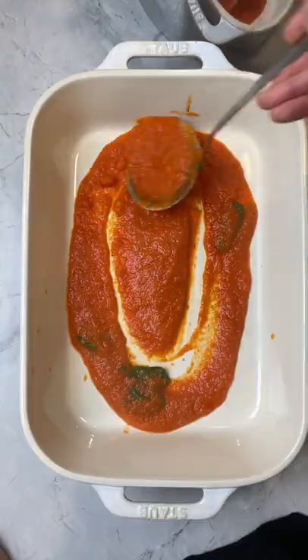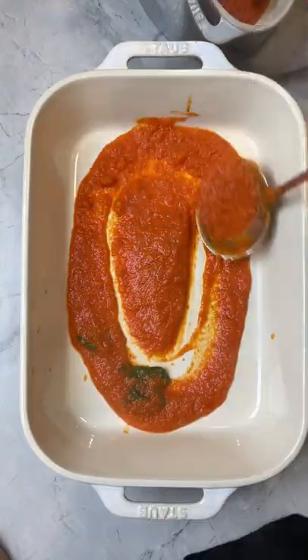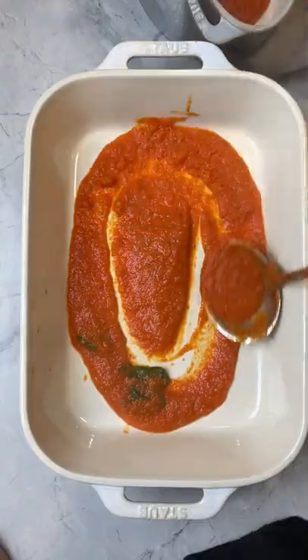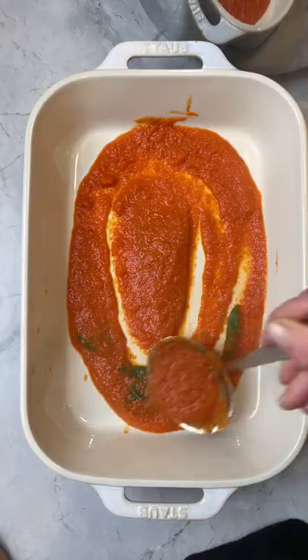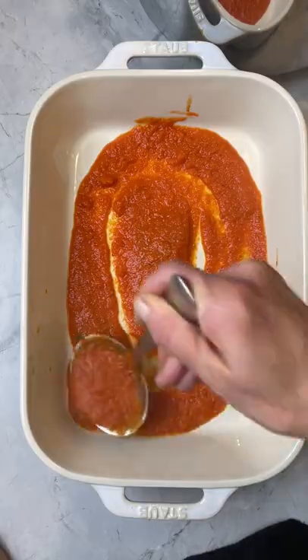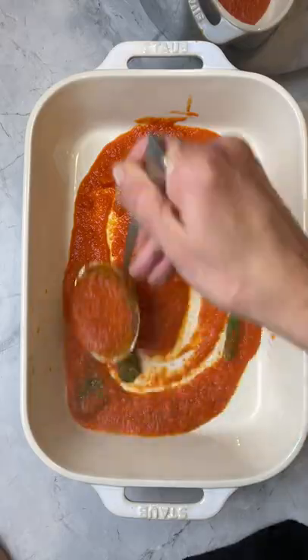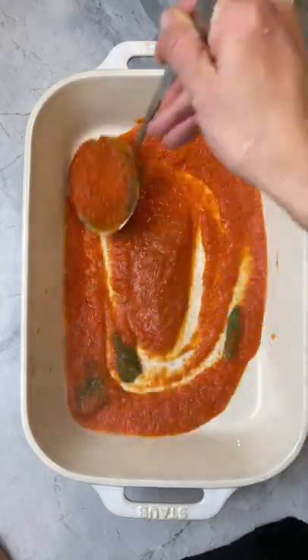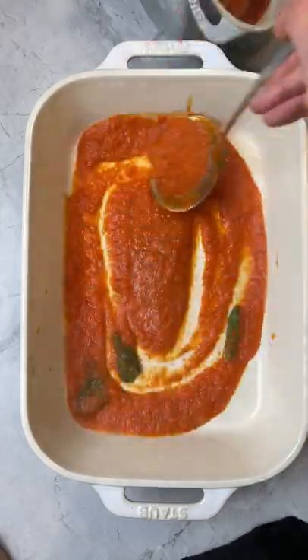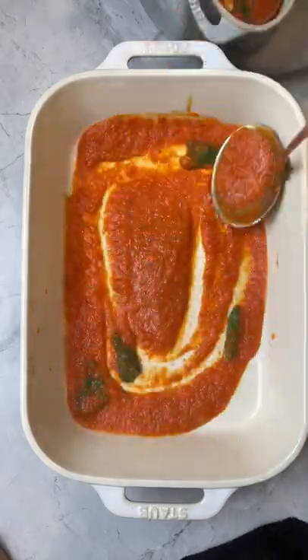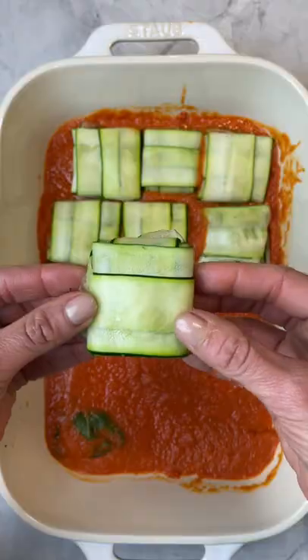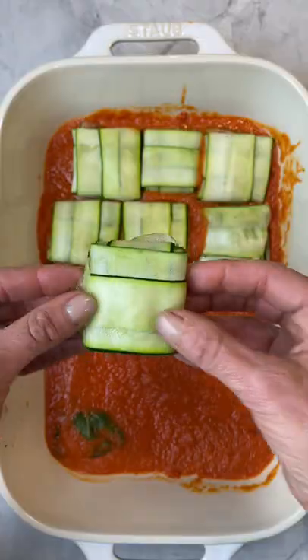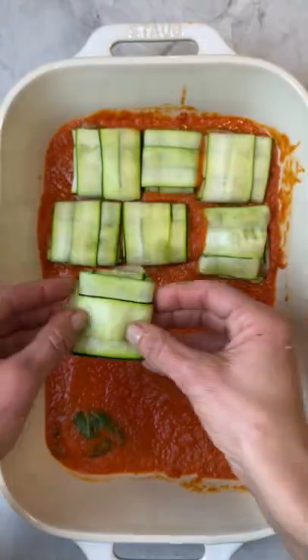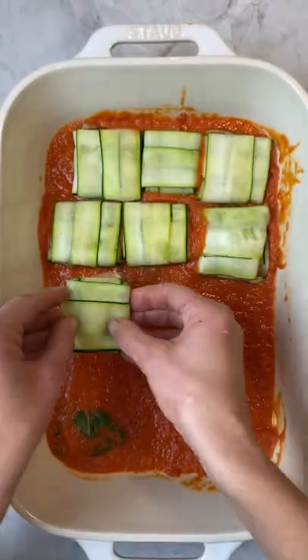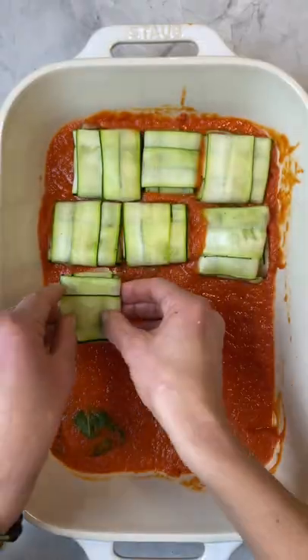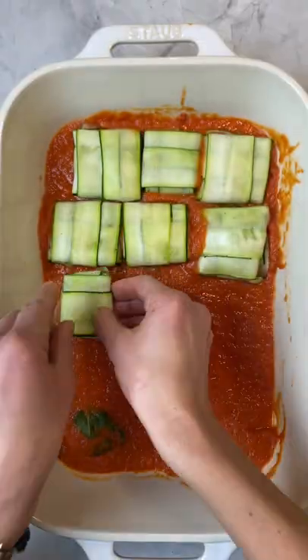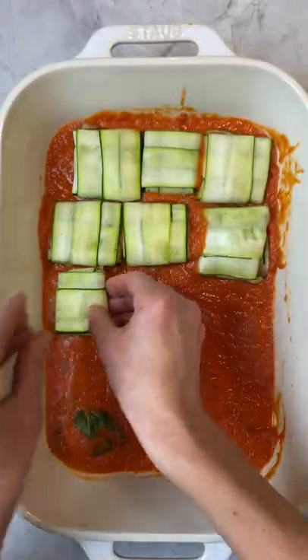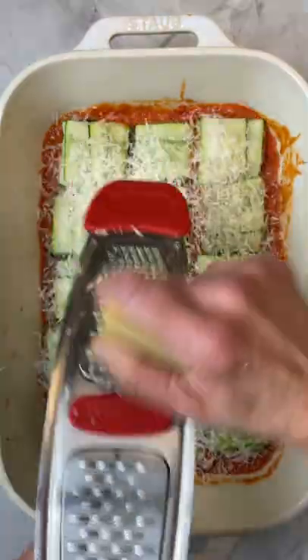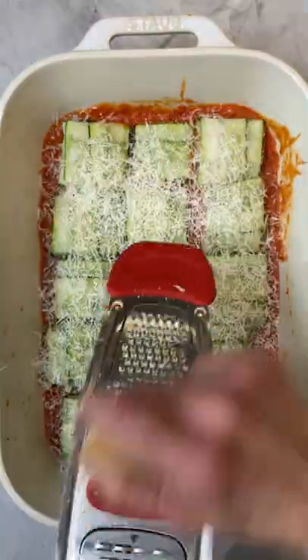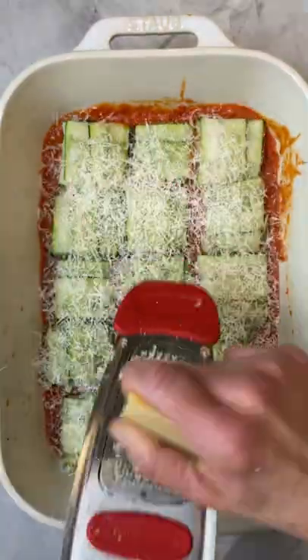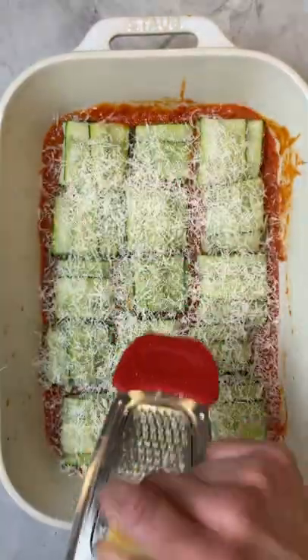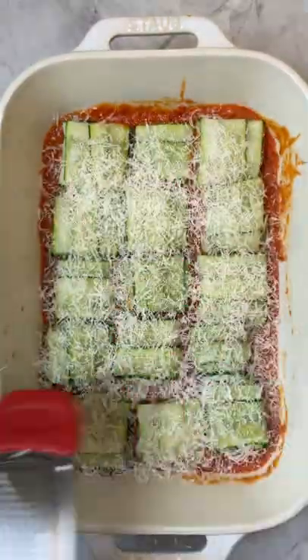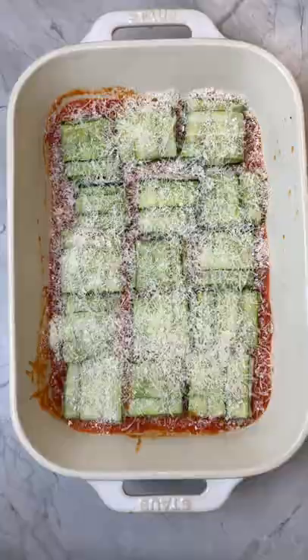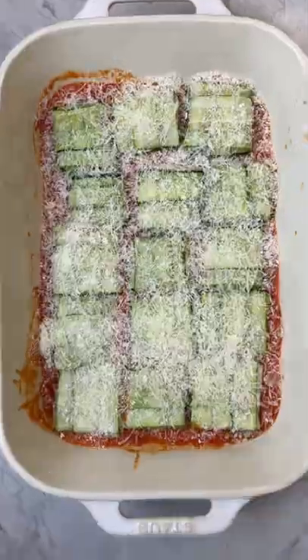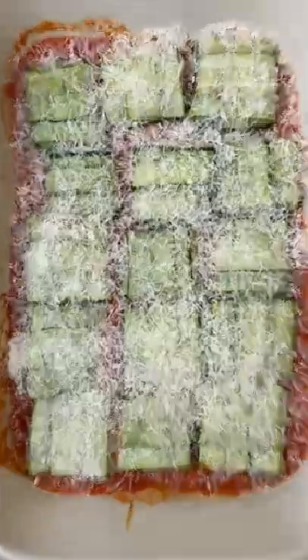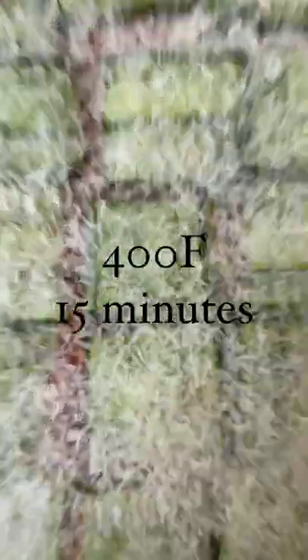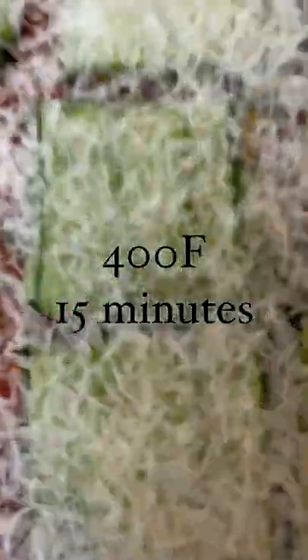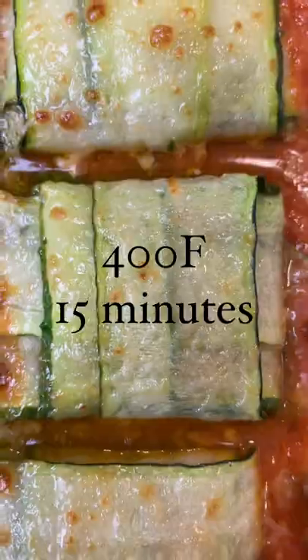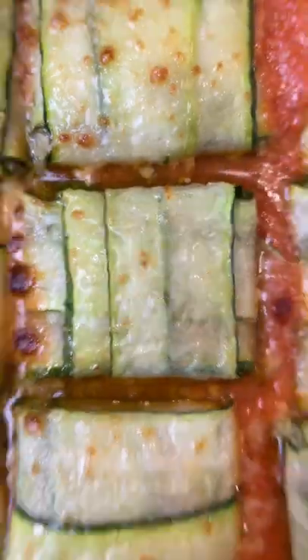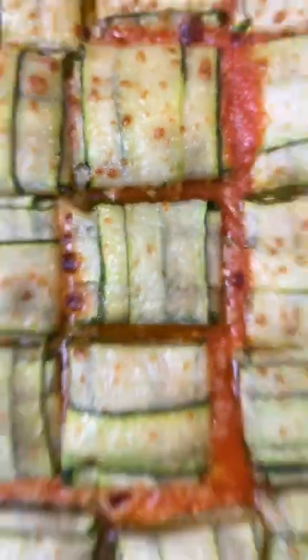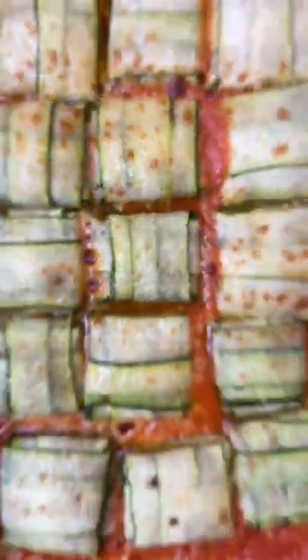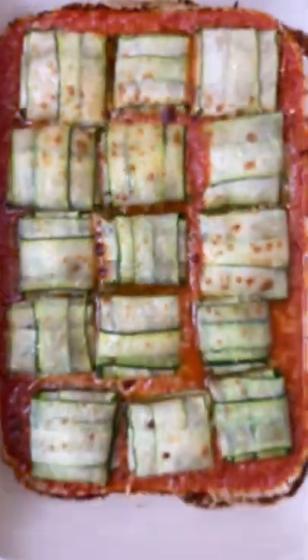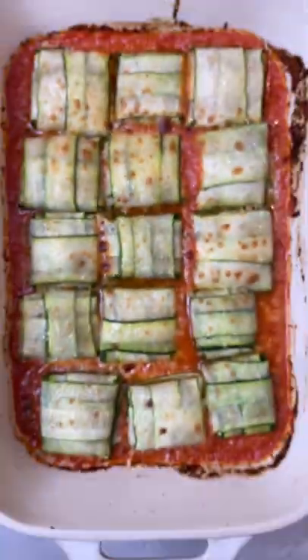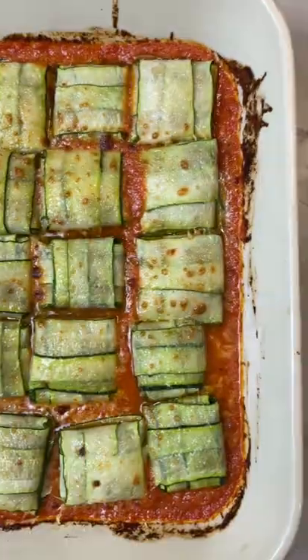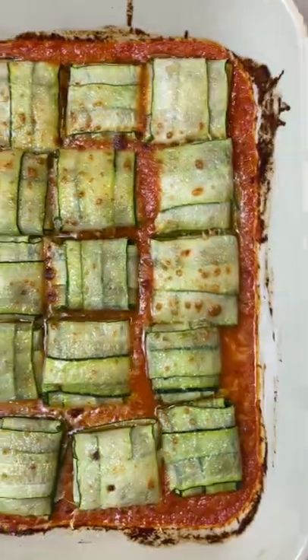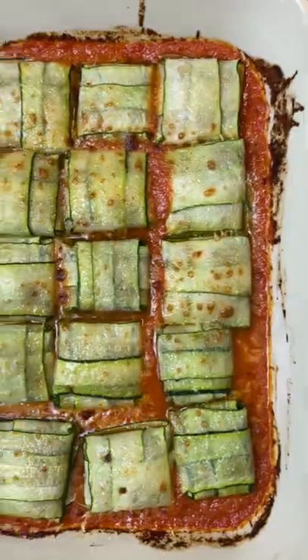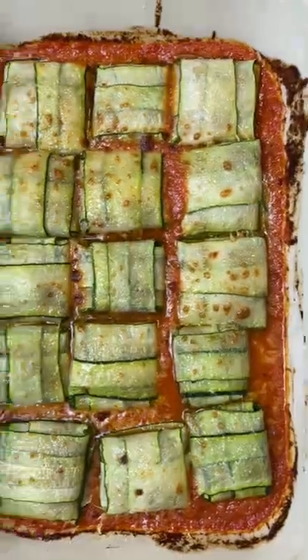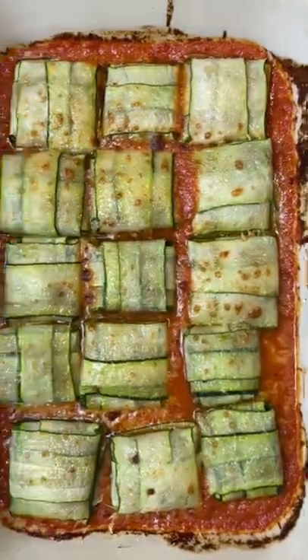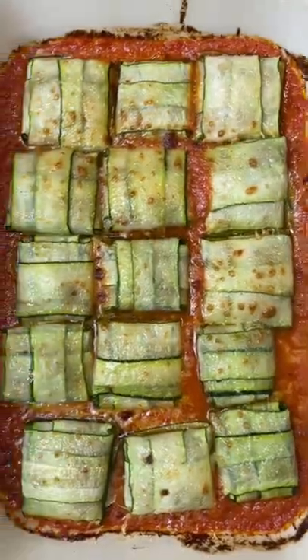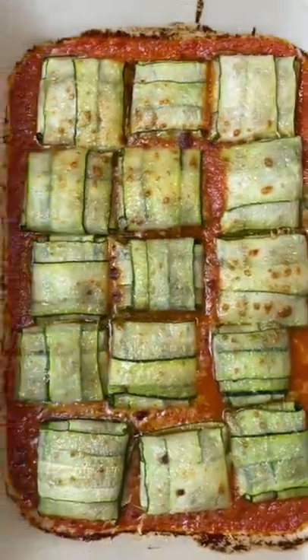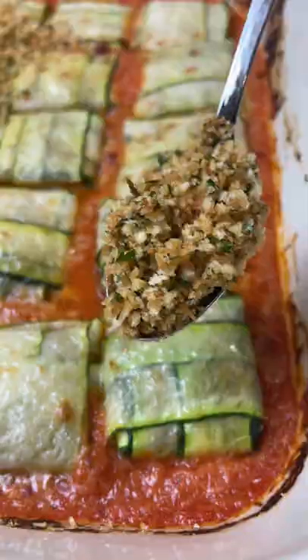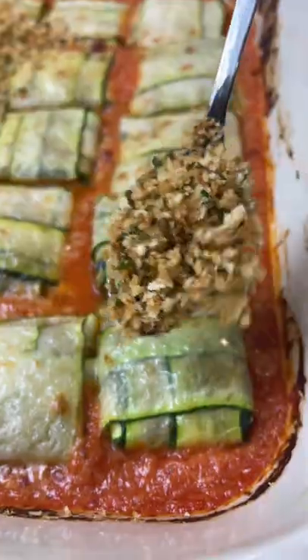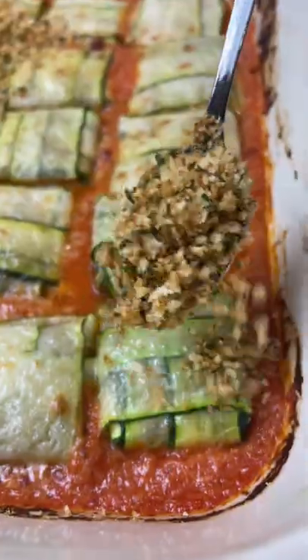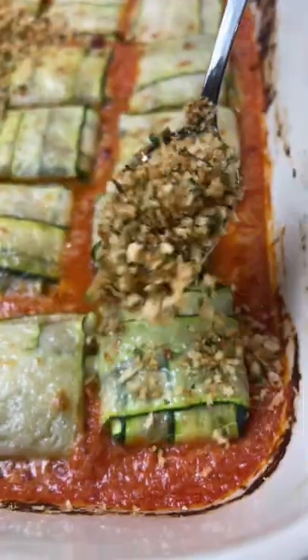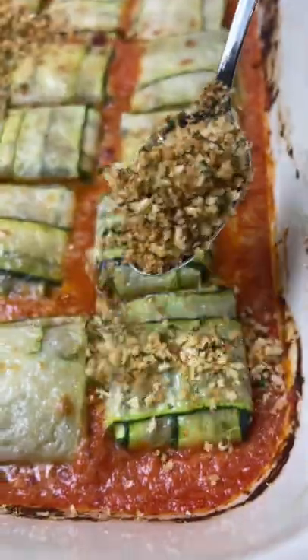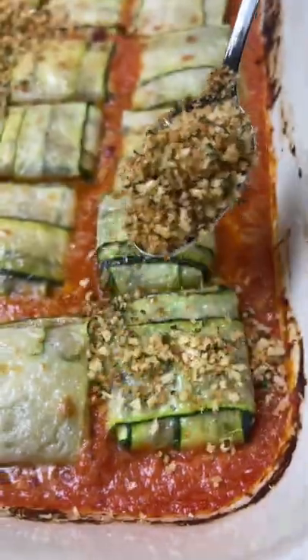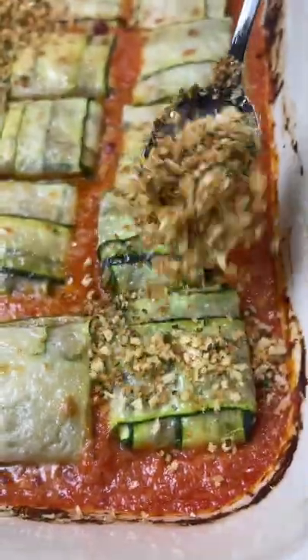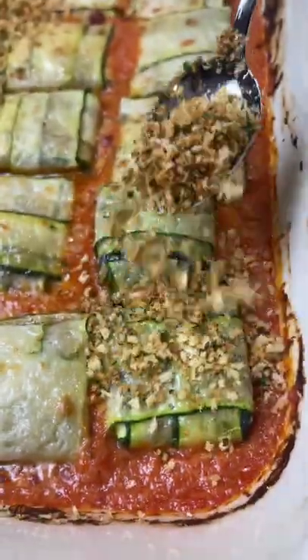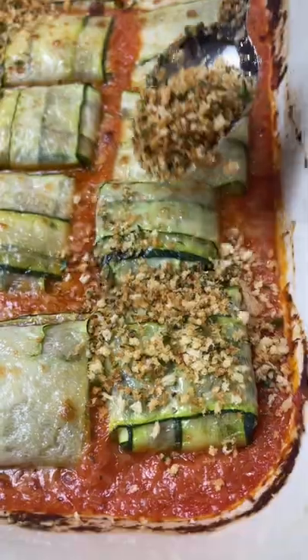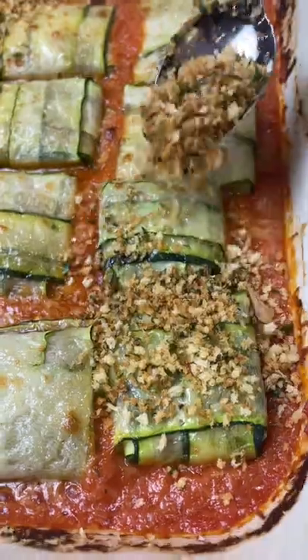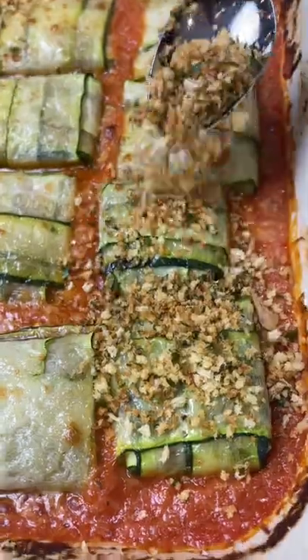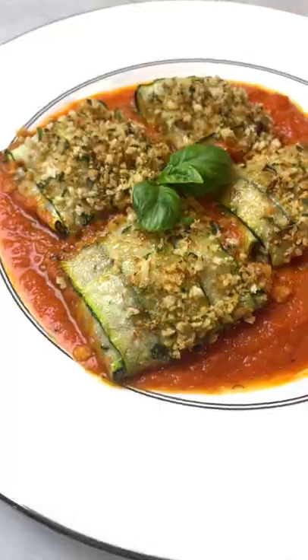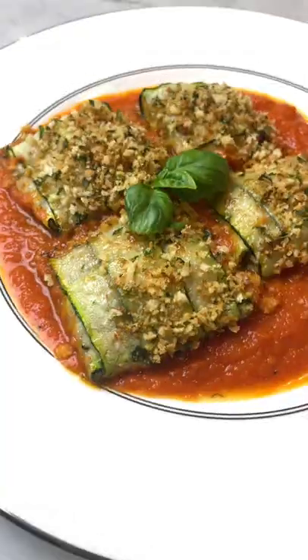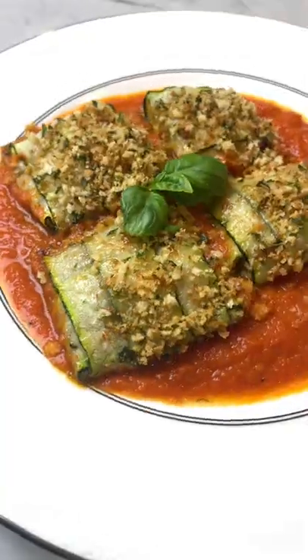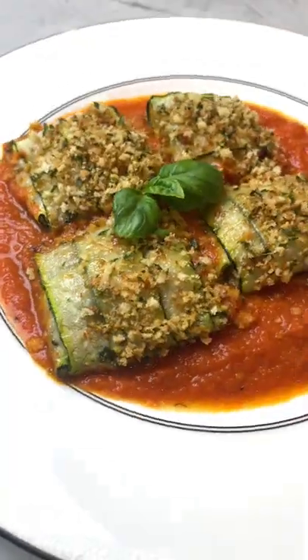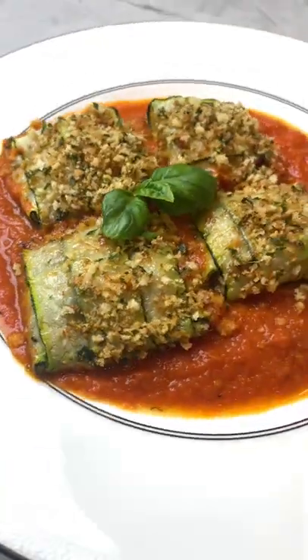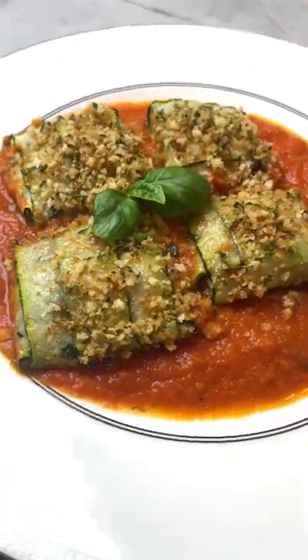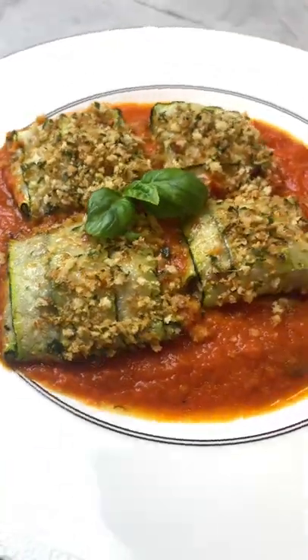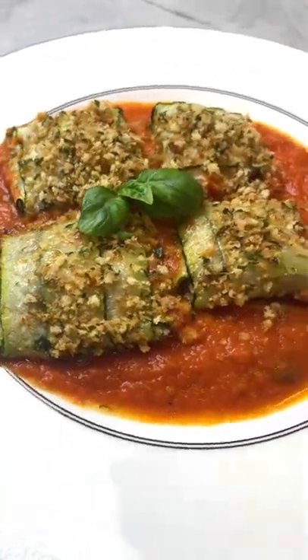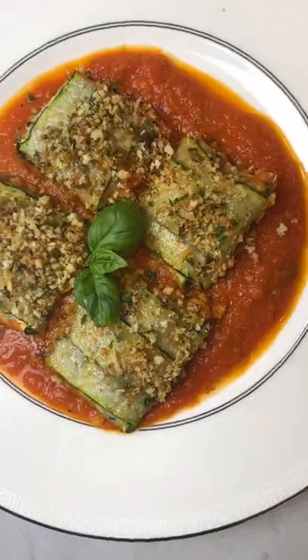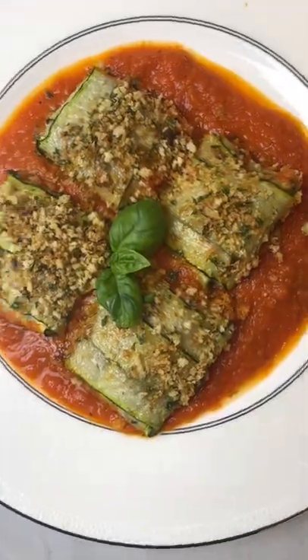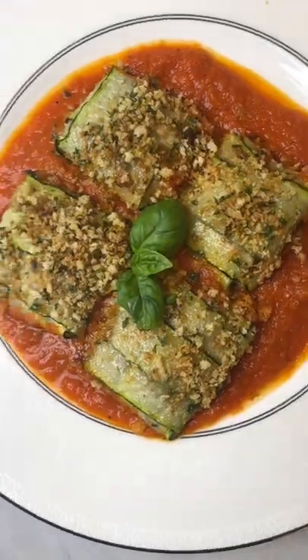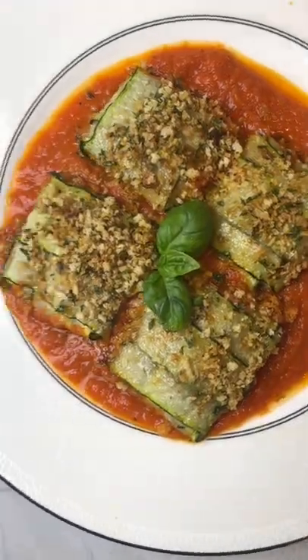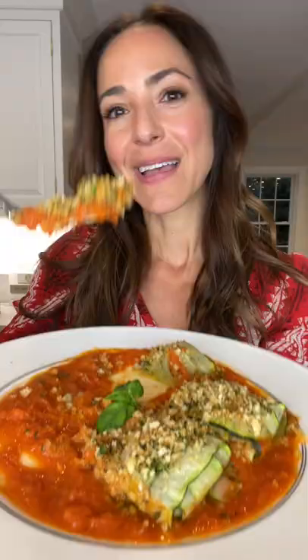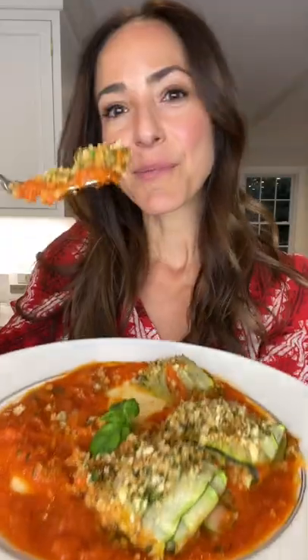Then to a baking dish, add sauce, bundles, top with grated parmigiano reggiano, and bake. I top them with toasted seasoned breadcrumbs, and both the kids and the husband love them.